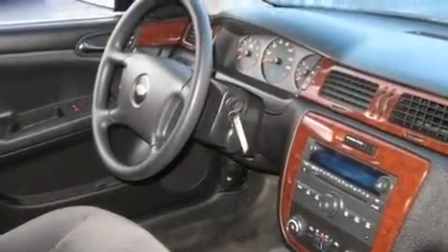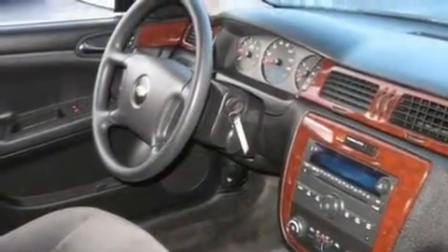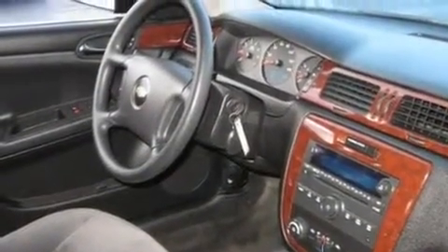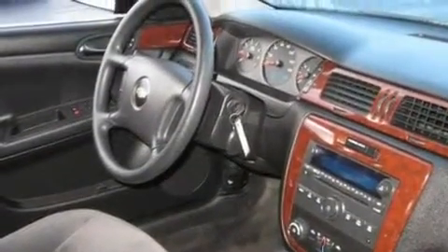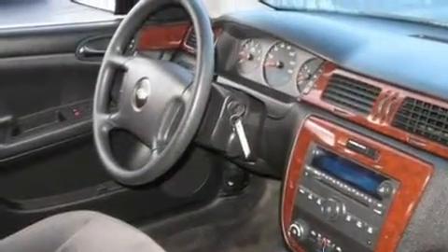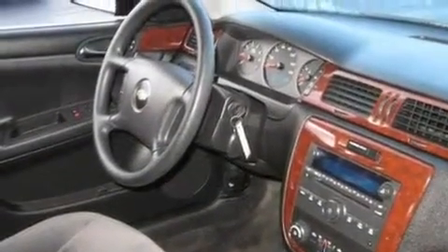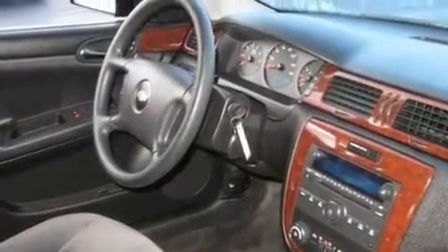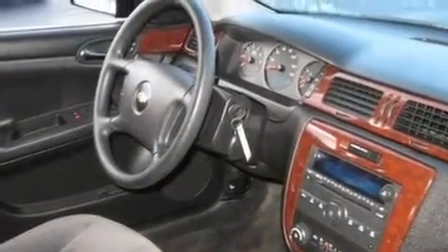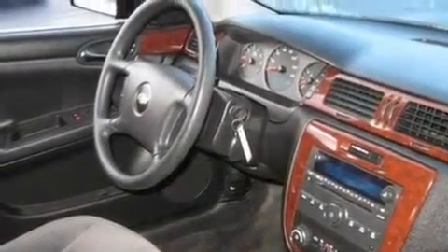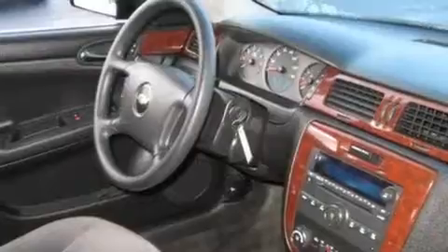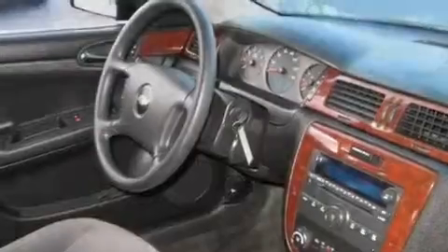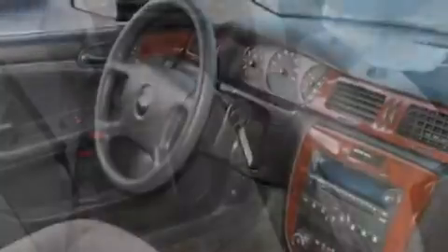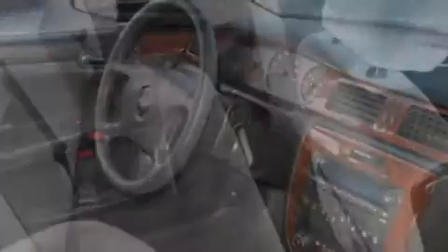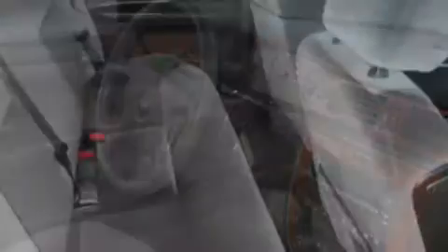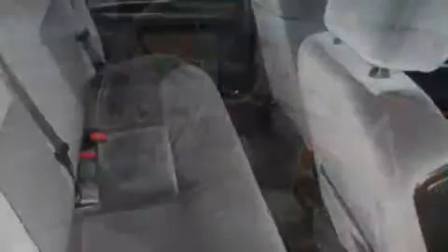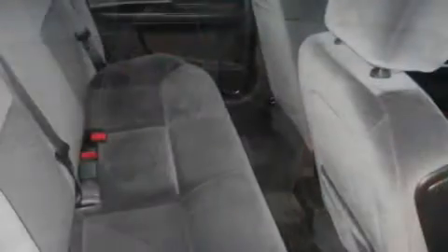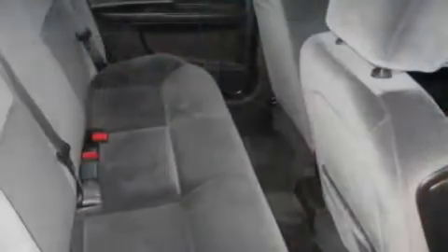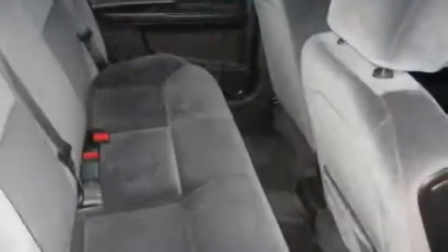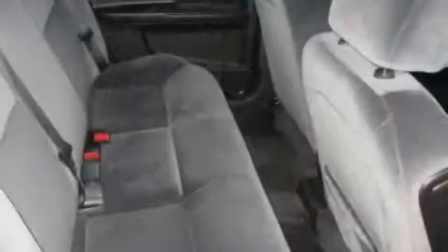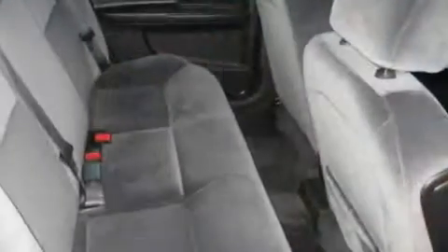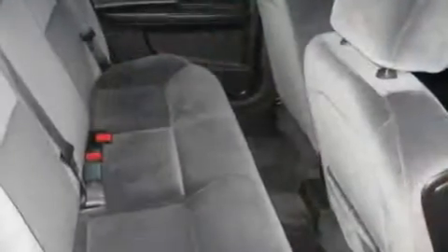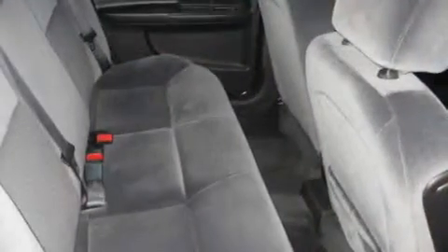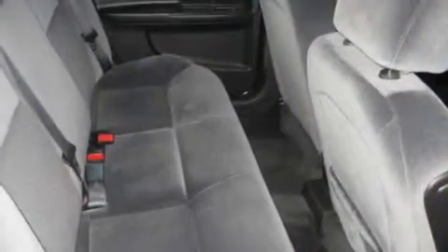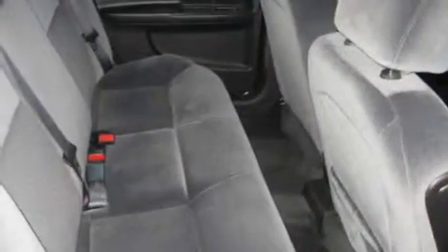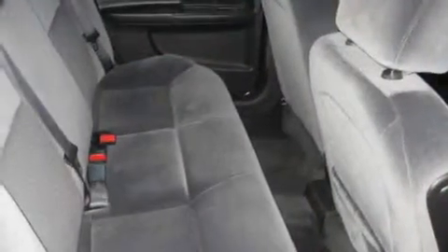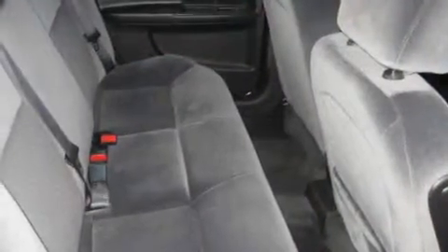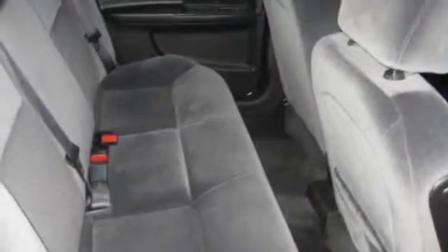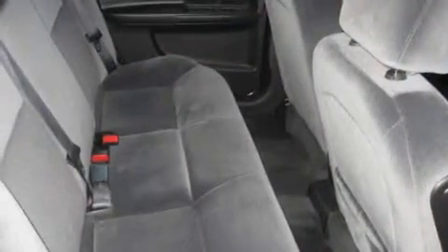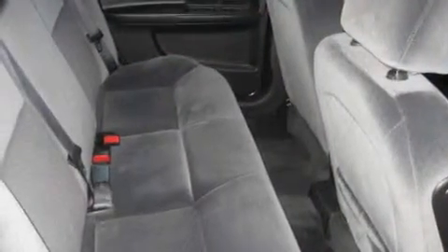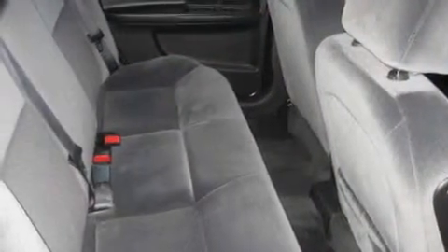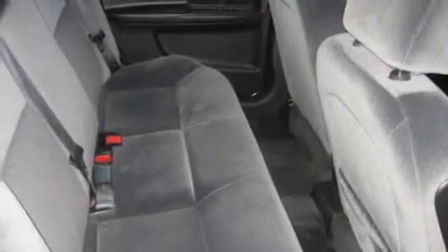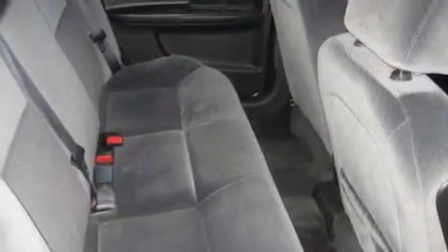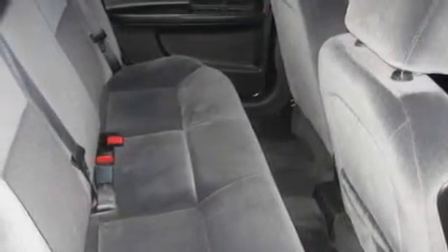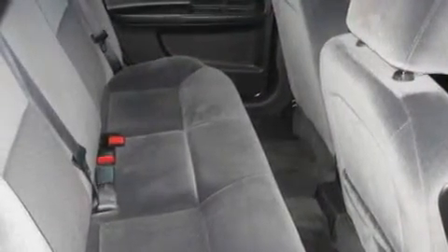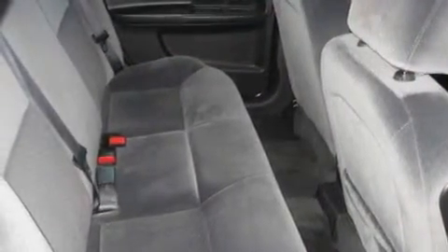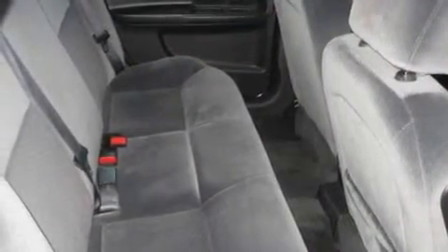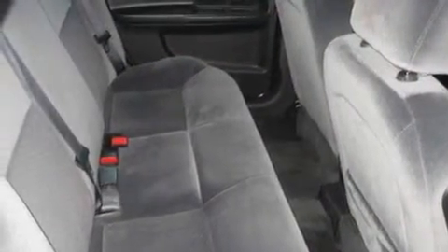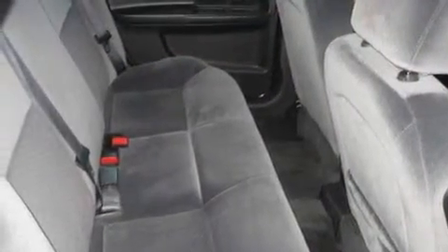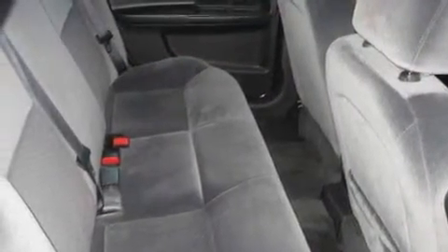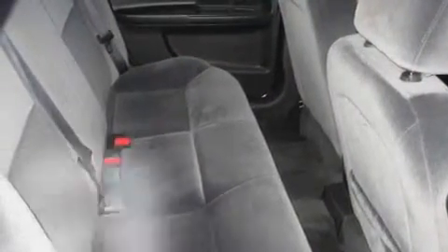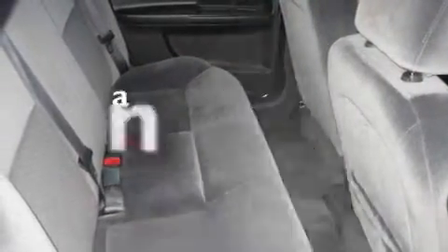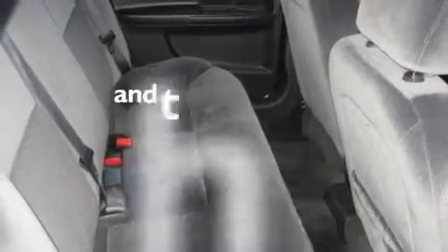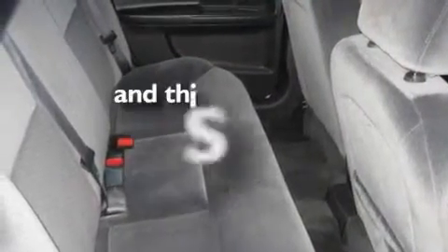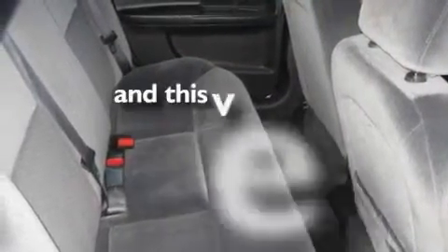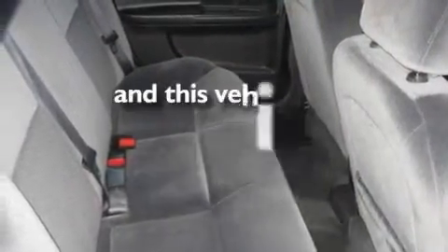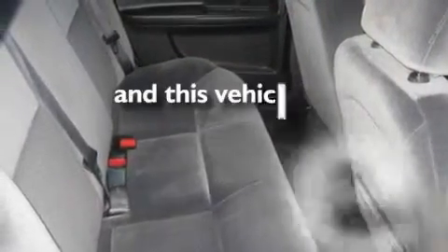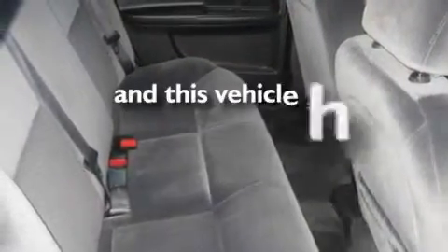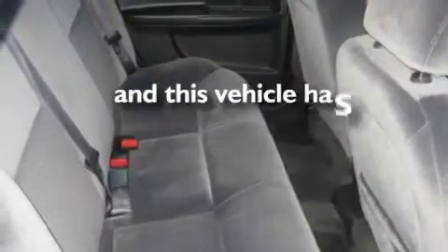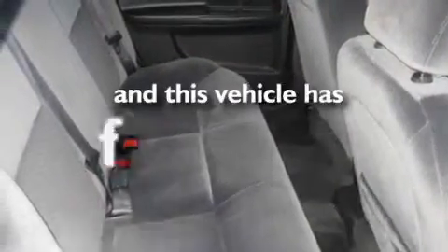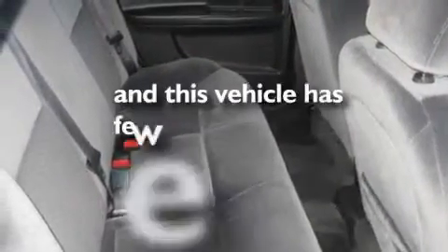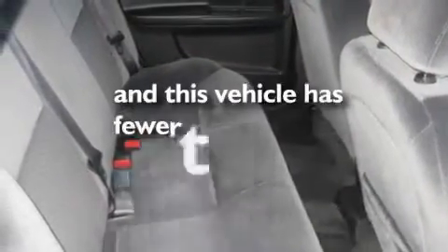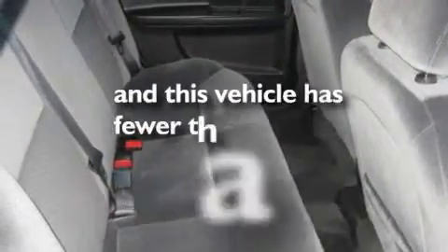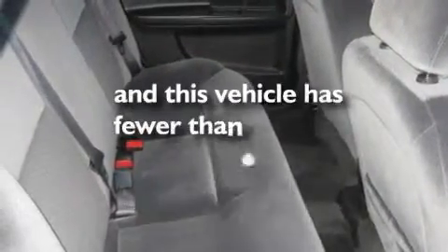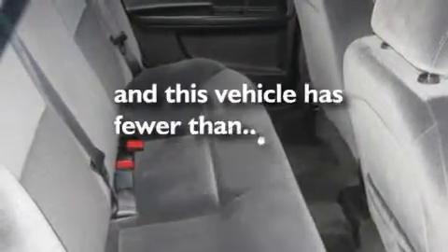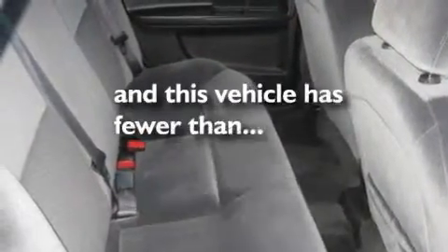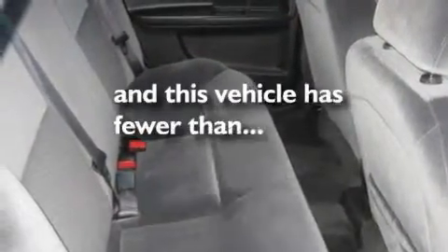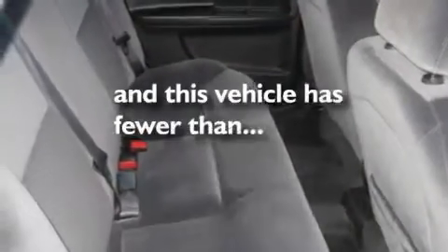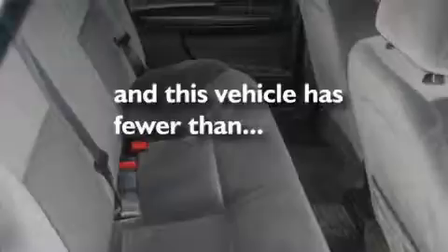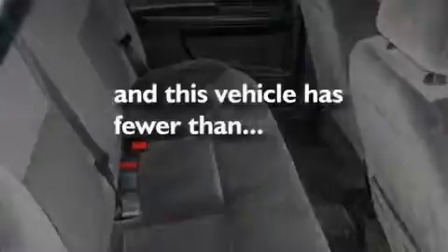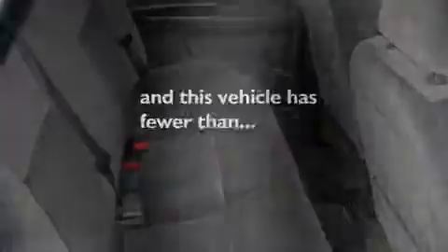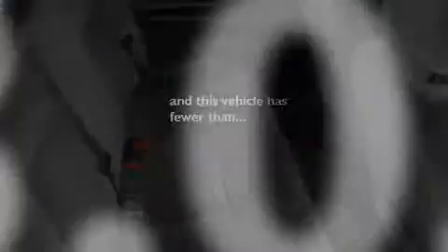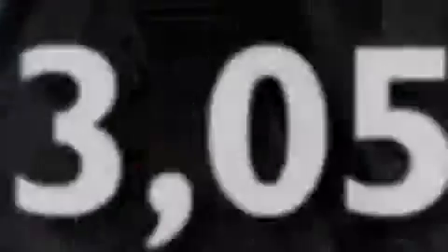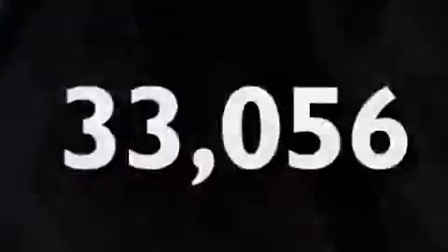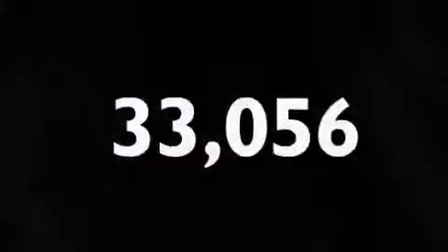It also has an anti-lock braking system, a rear window defroster, and this vehicle has fewer than 34,000 miles on the odometer.